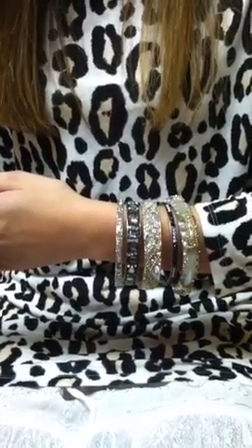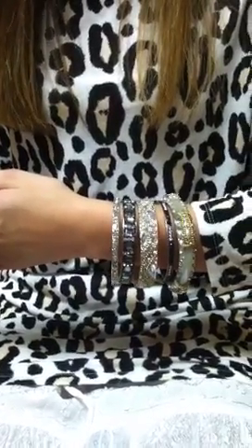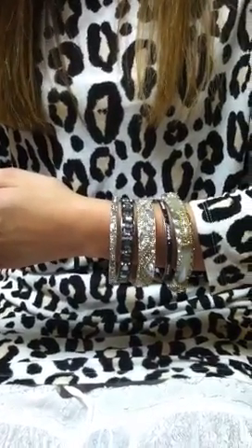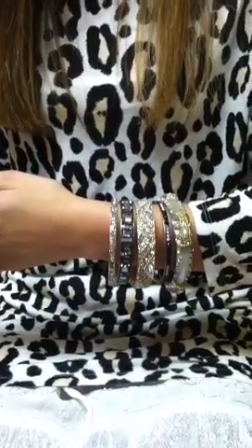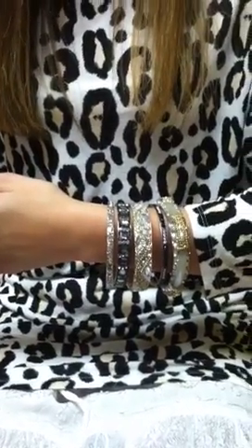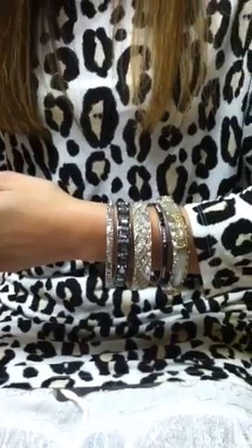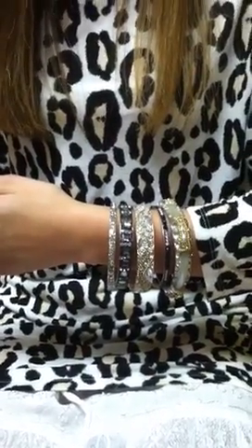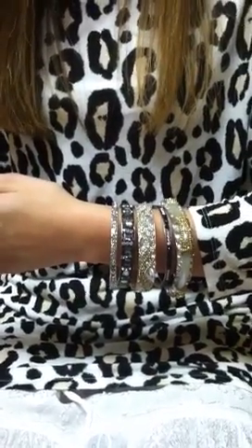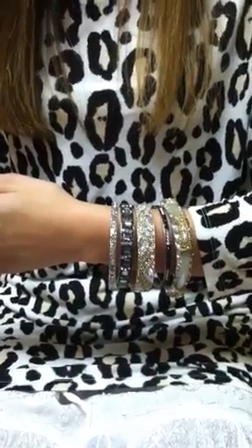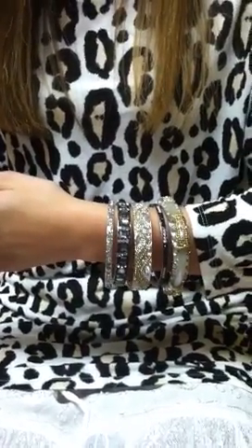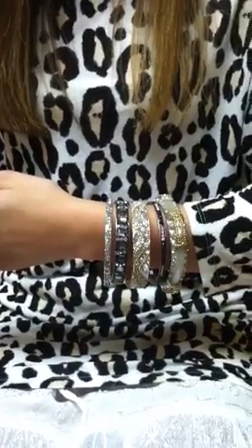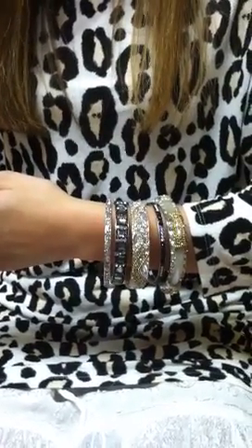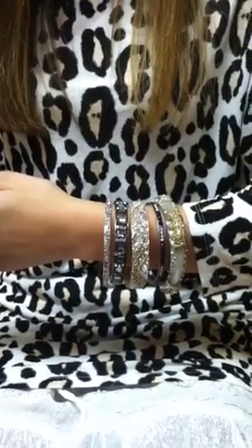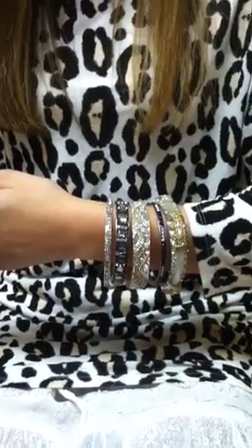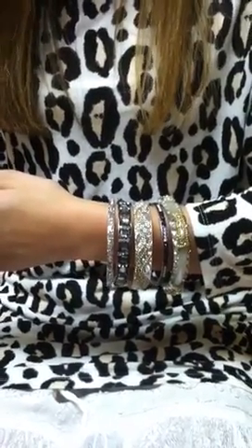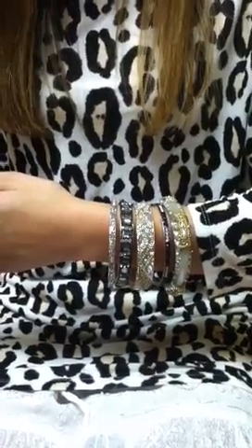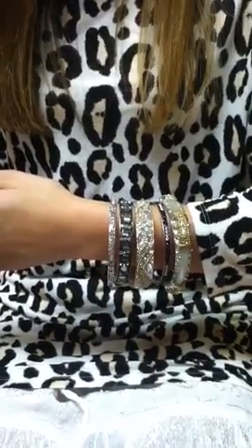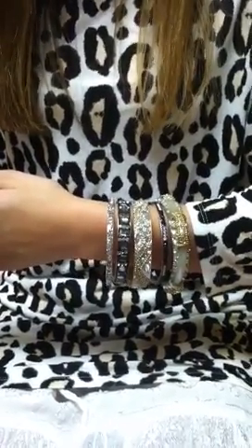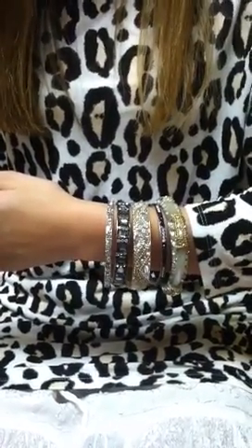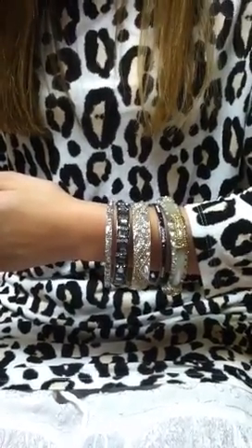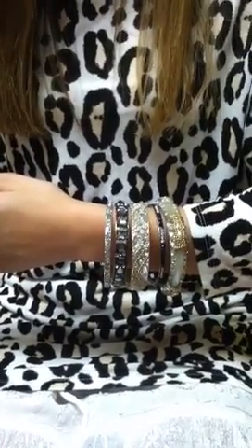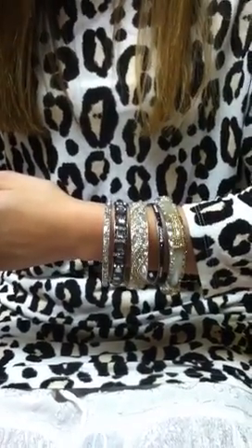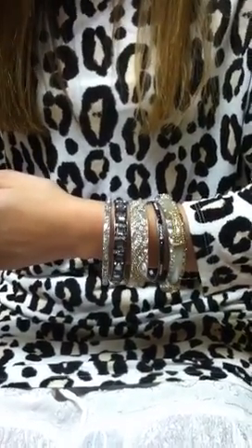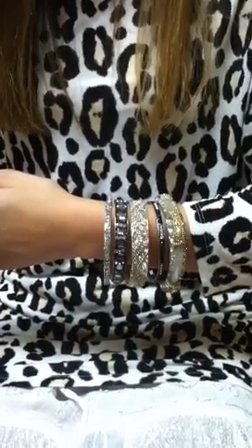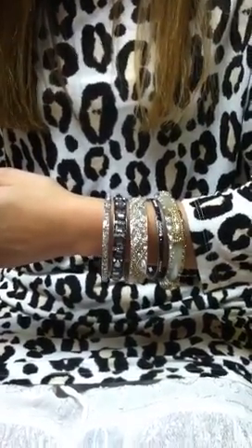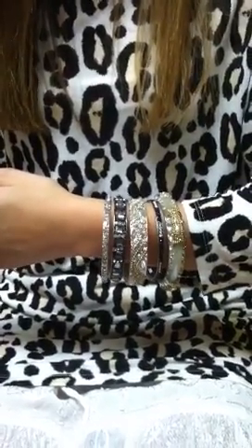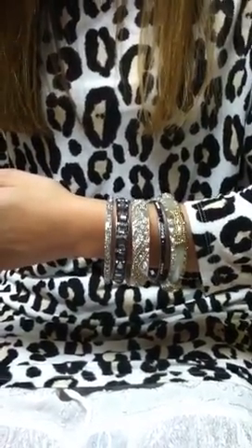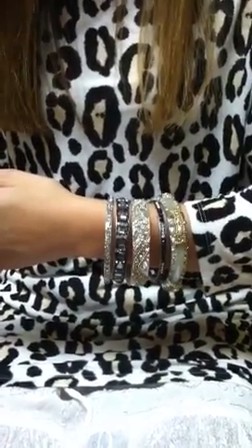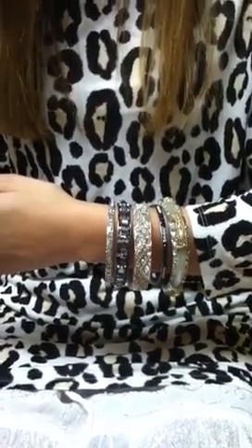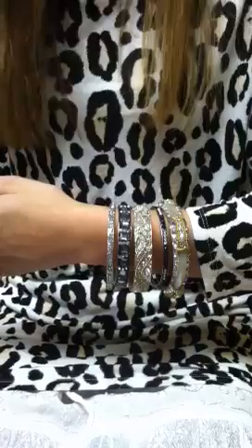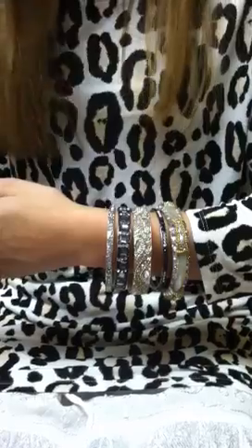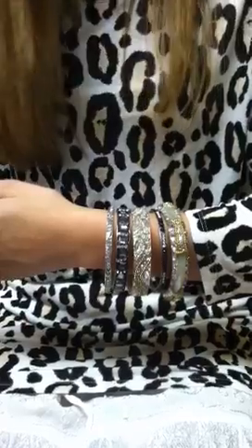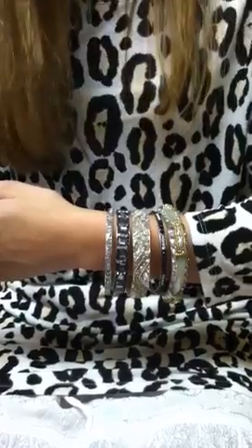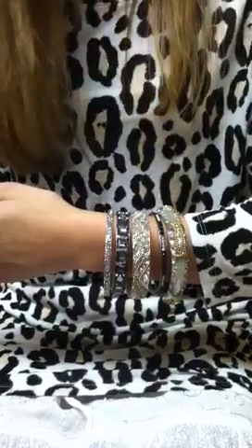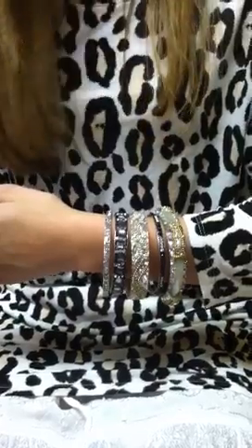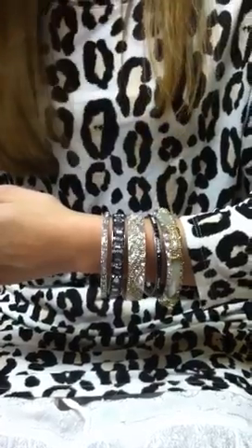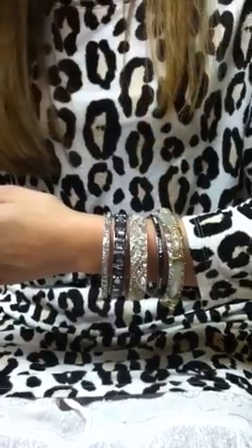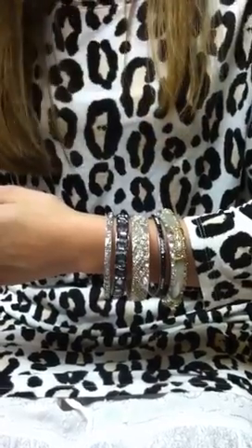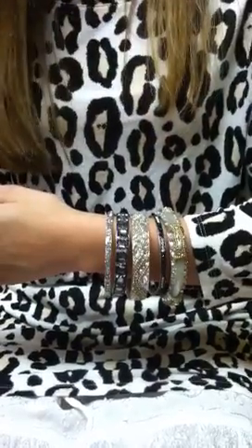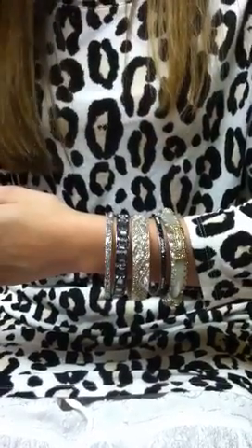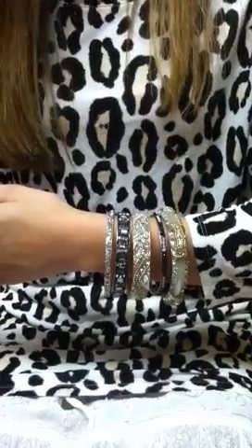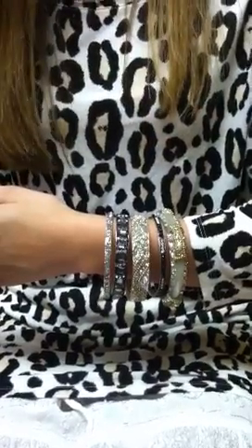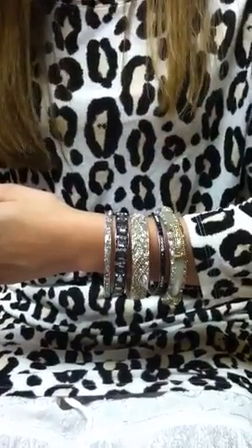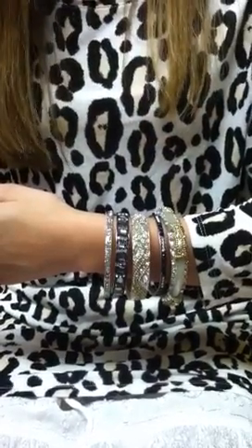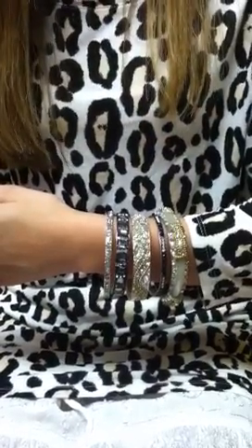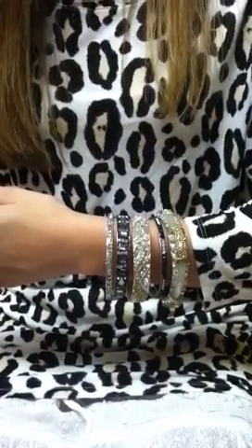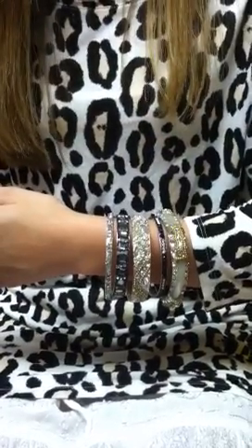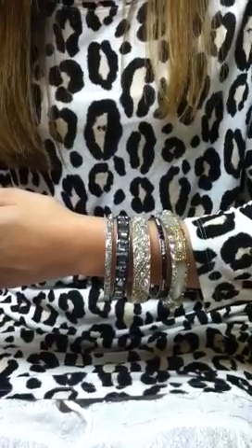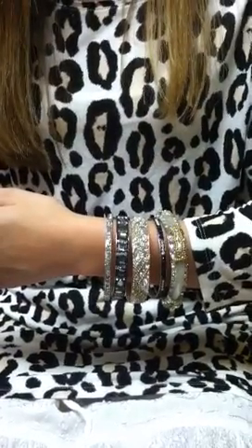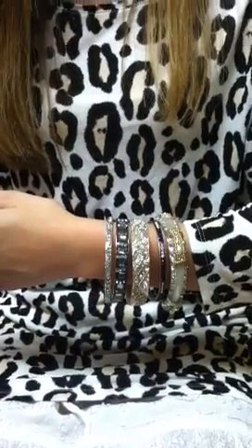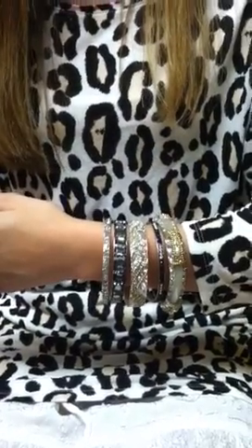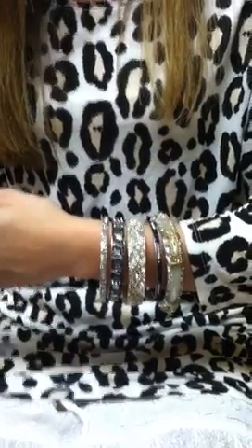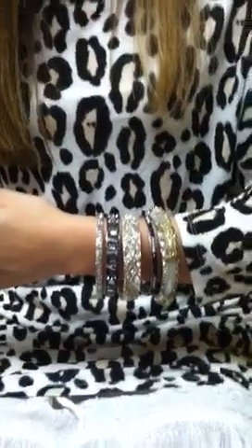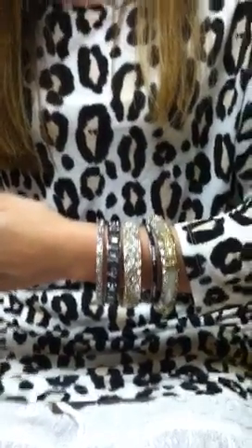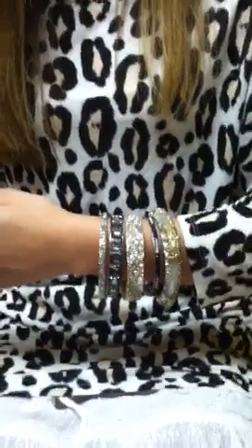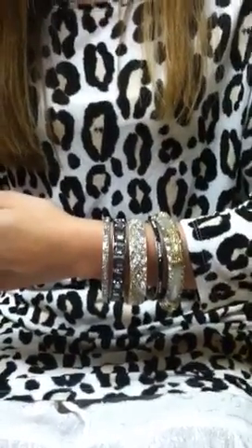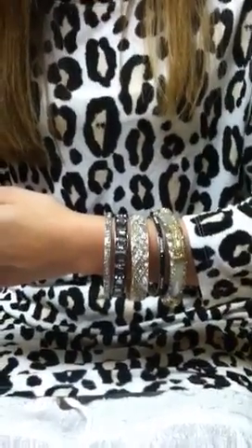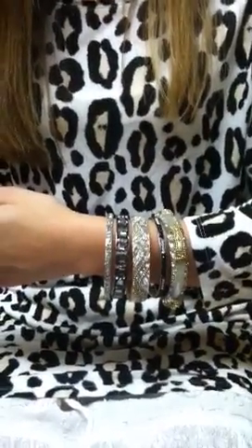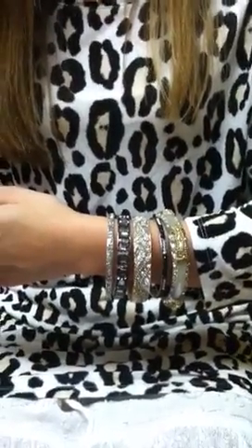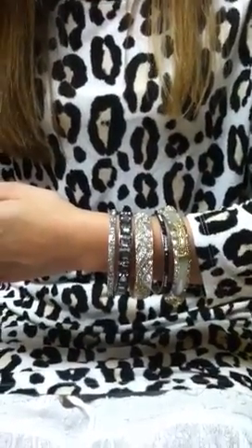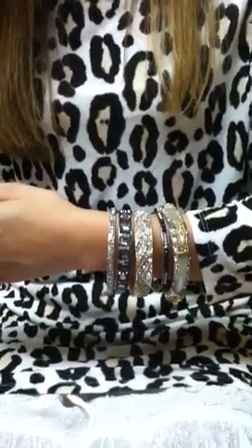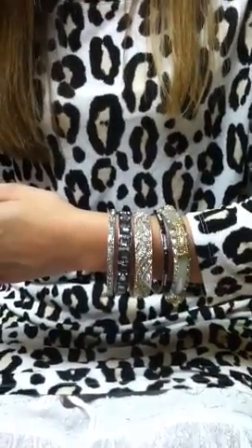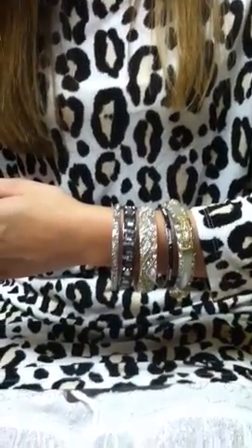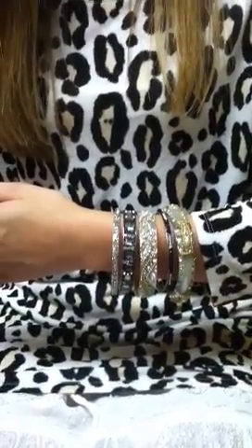So there you have it. I hope you enjoyed the demonstration of how to bundle your bangles and how to wear them. Namaste.